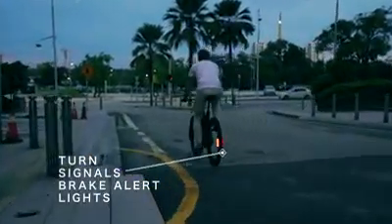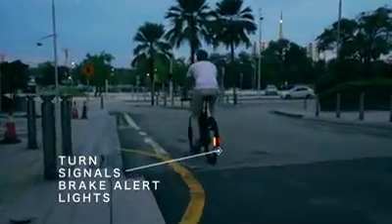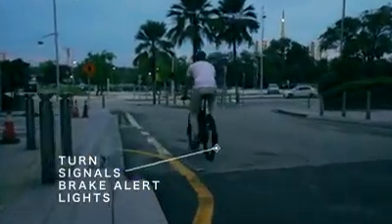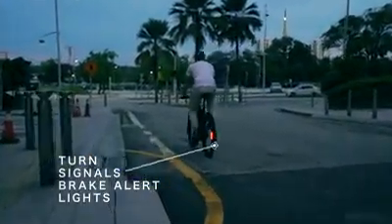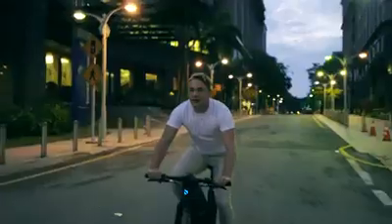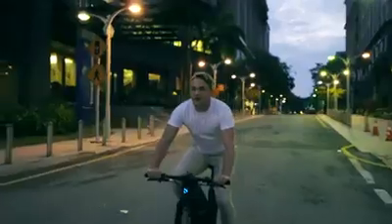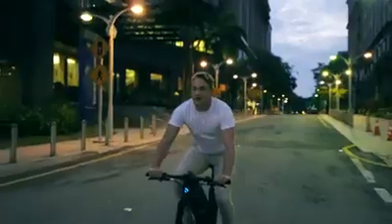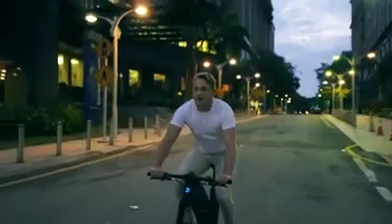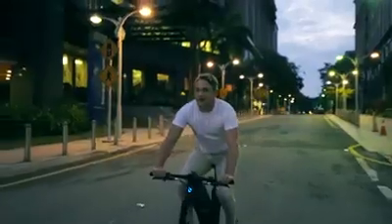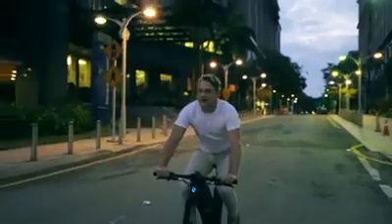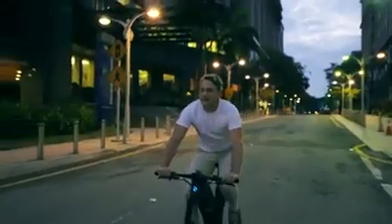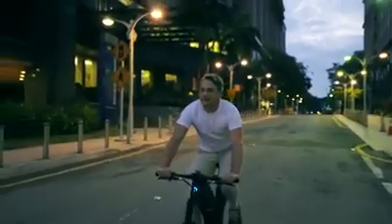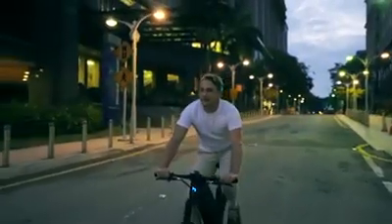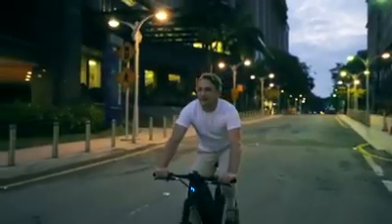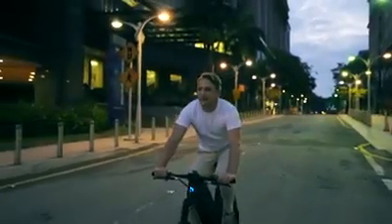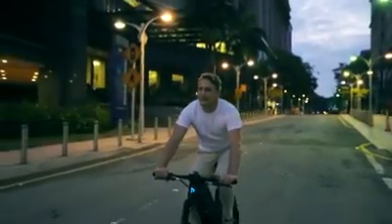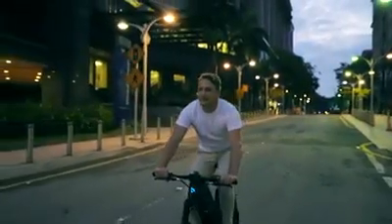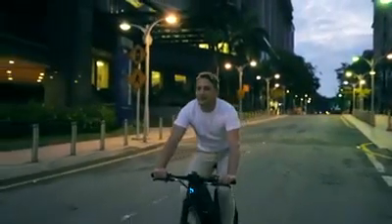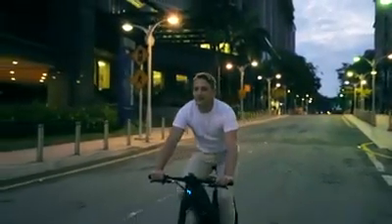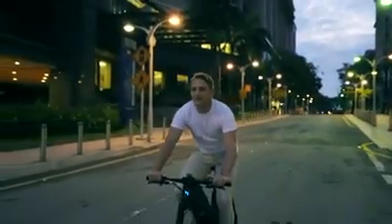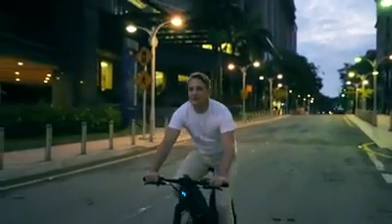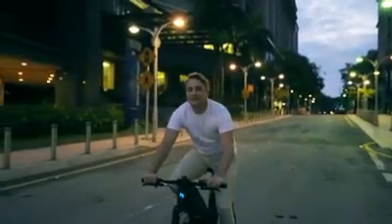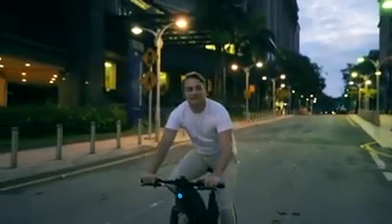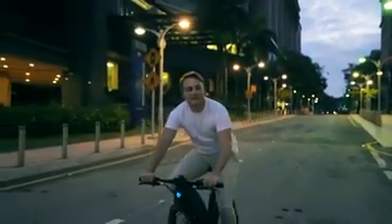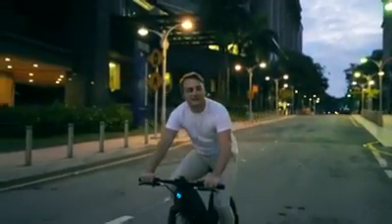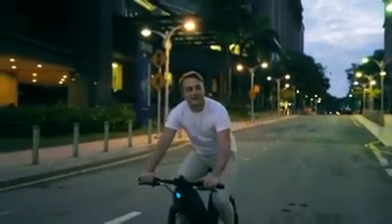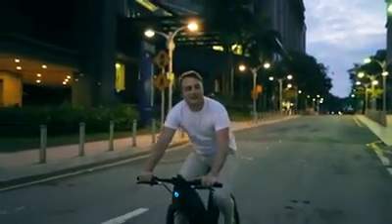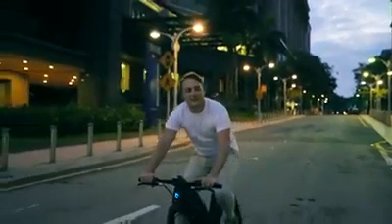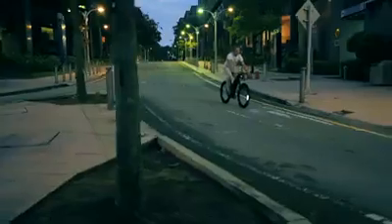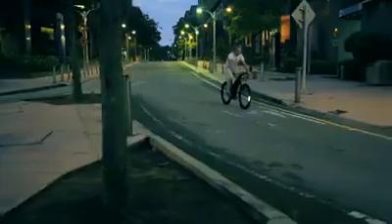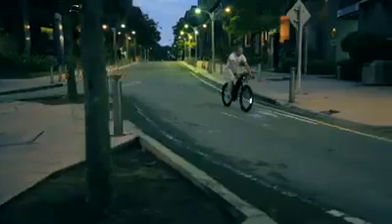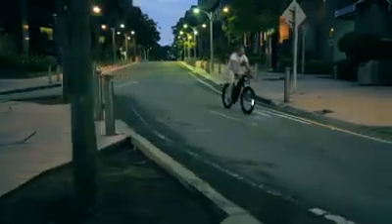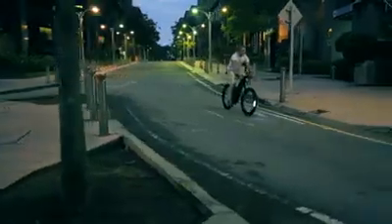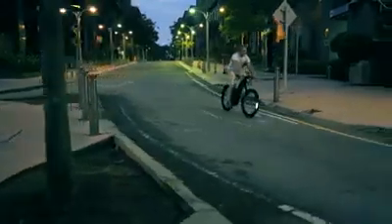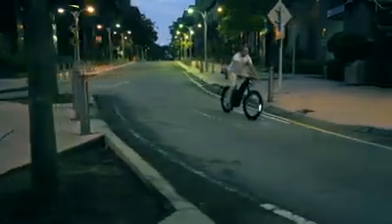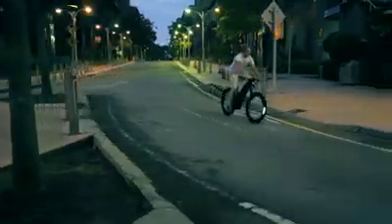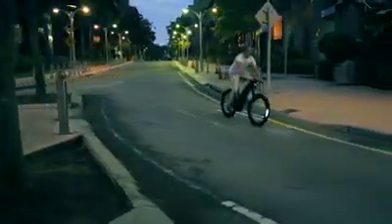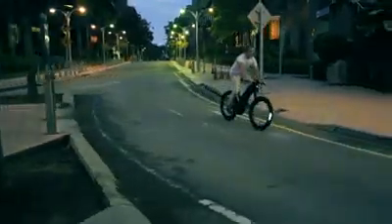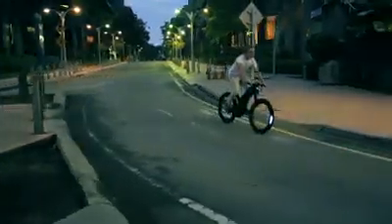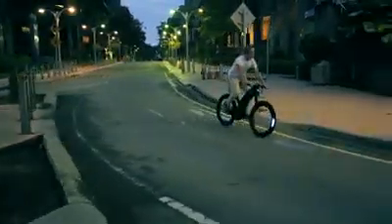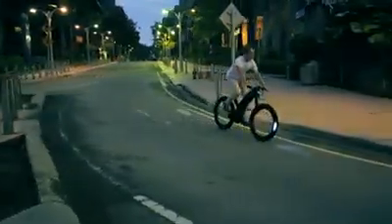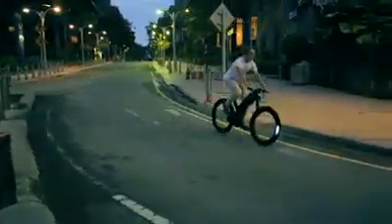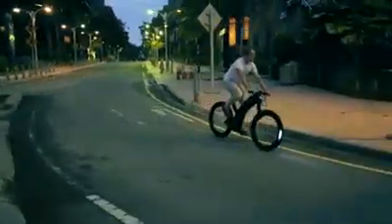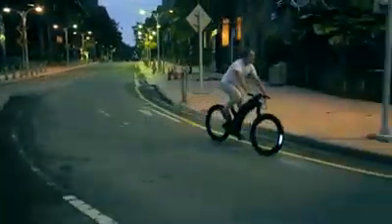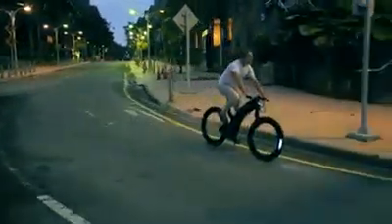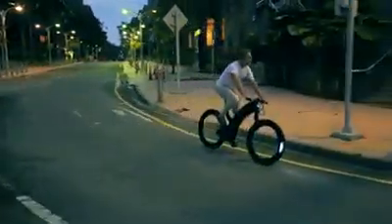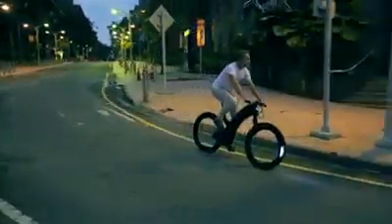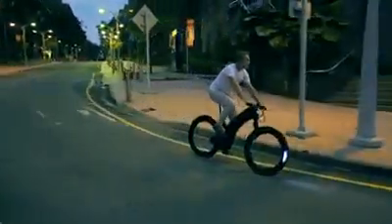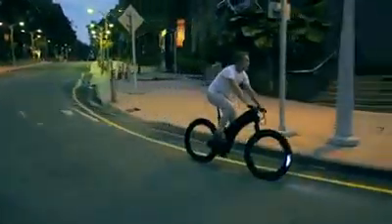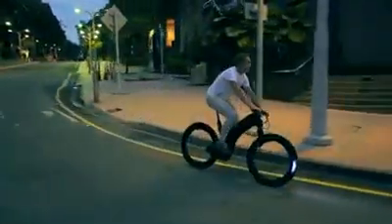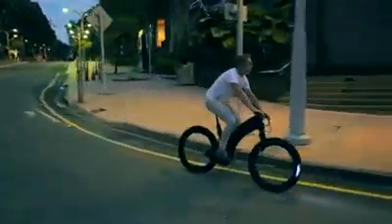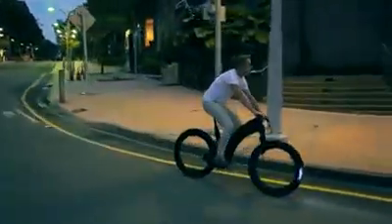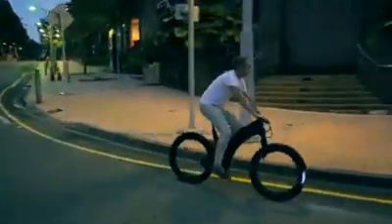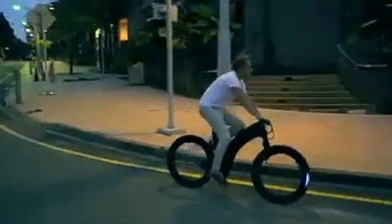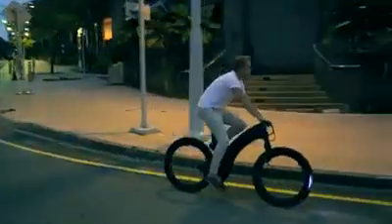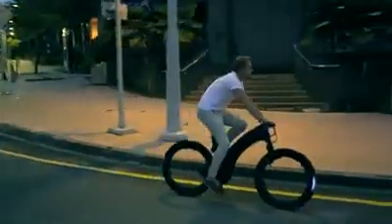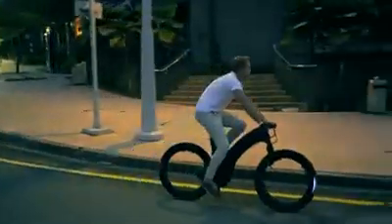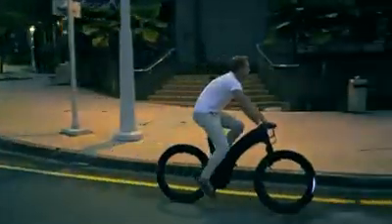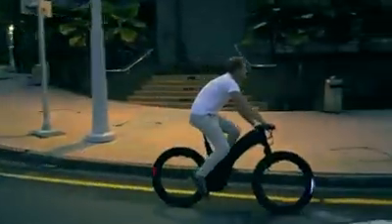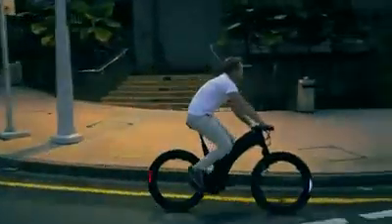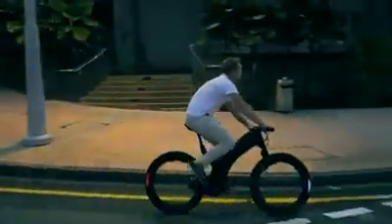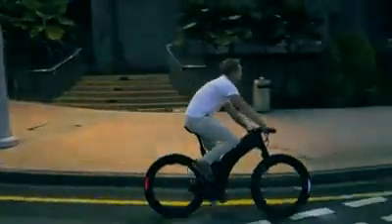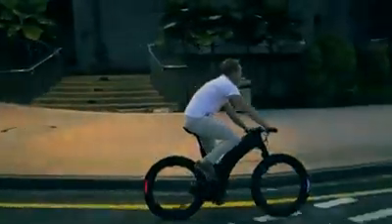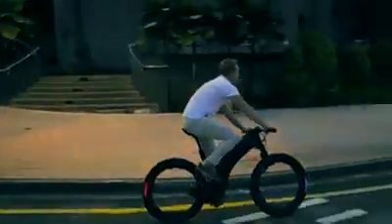So, commute in style with Revo — the hubless e-bike that's wonderfully engineered to make every ride exceptional.